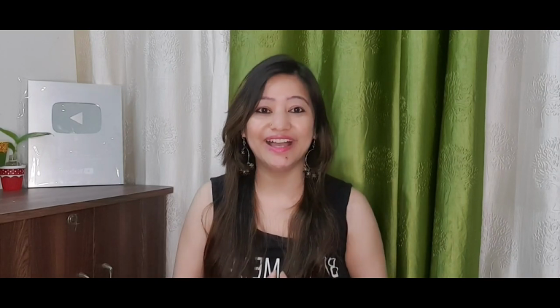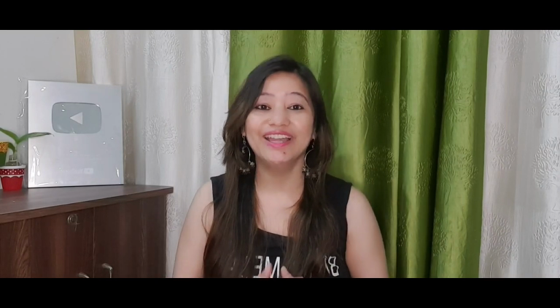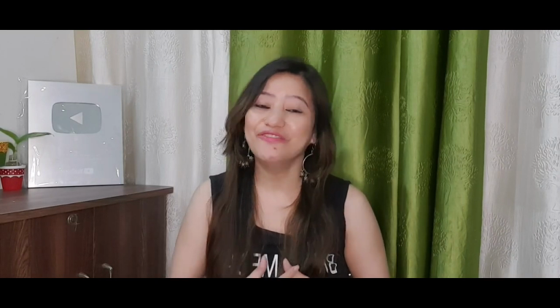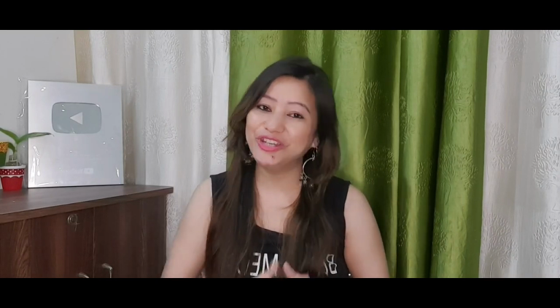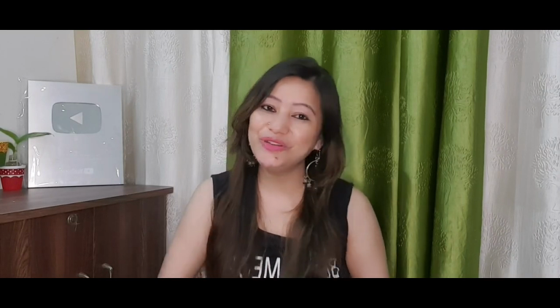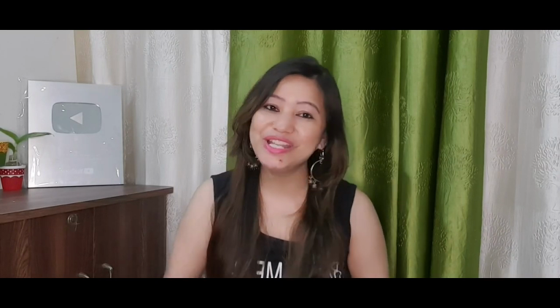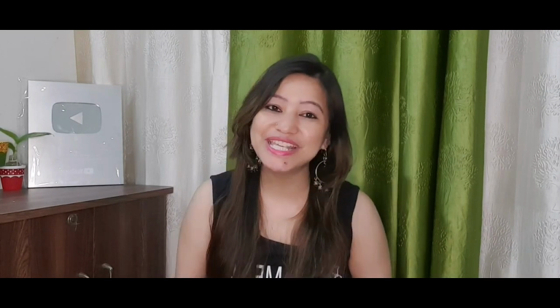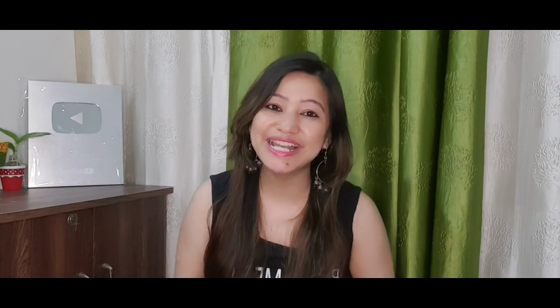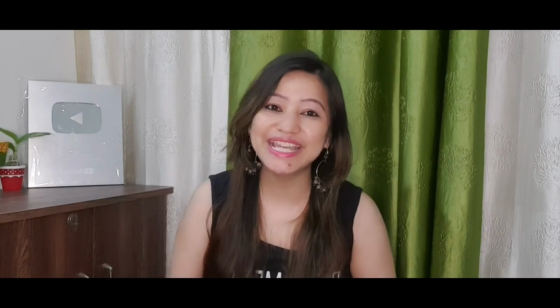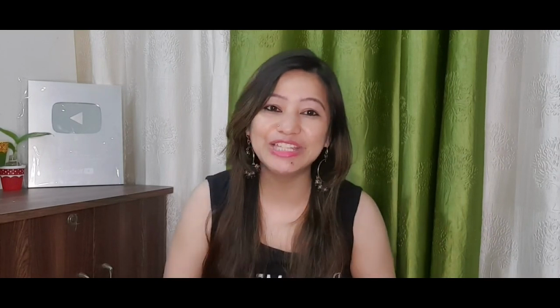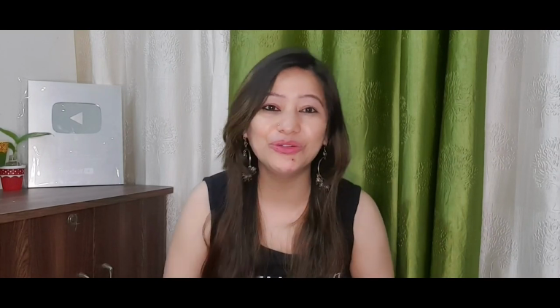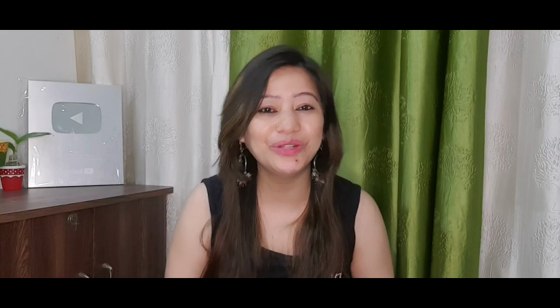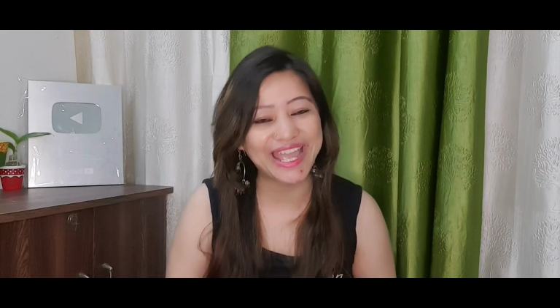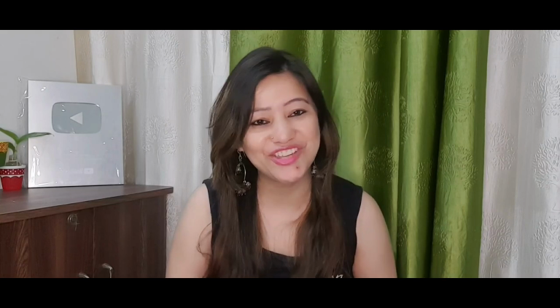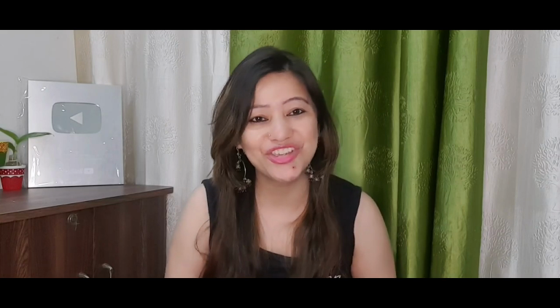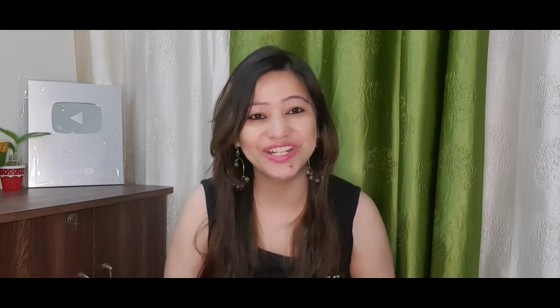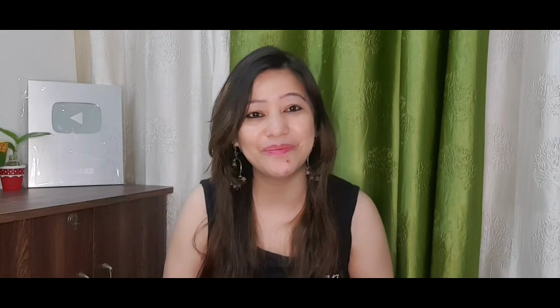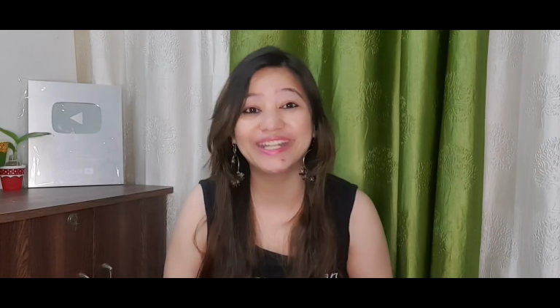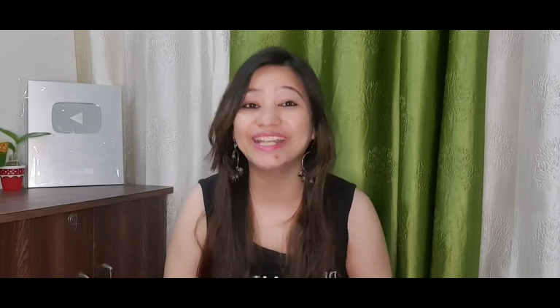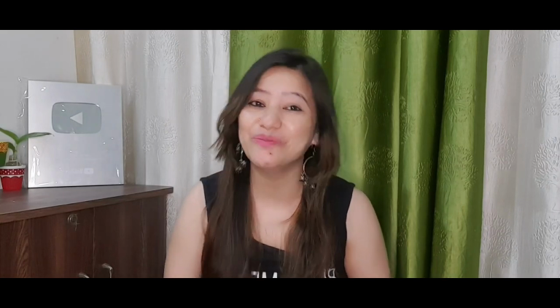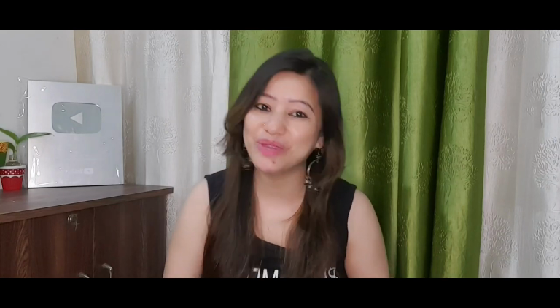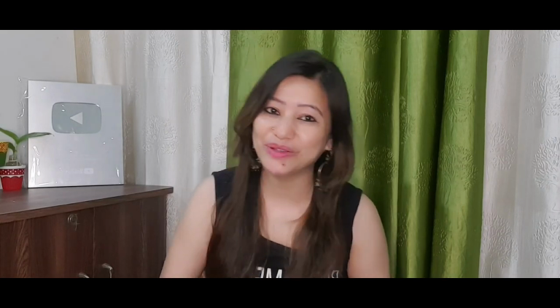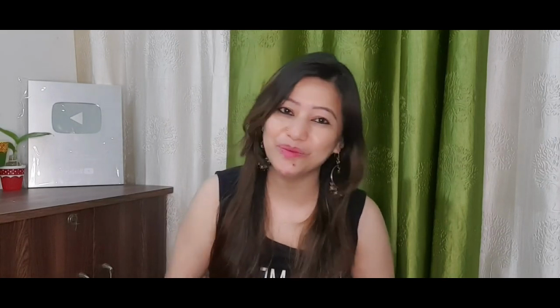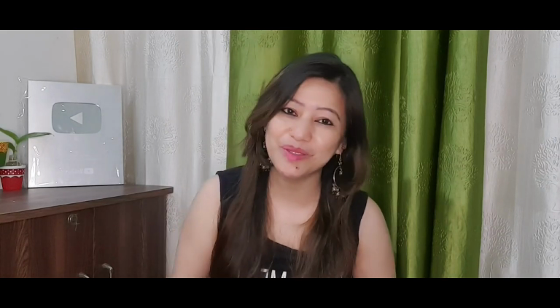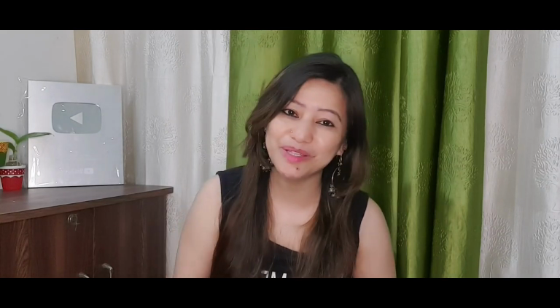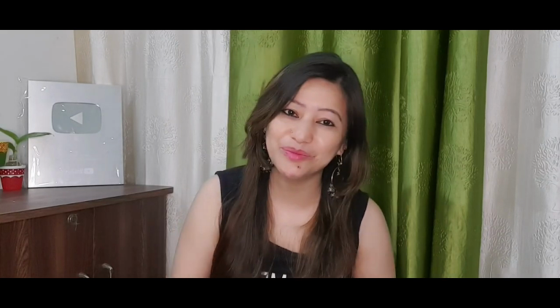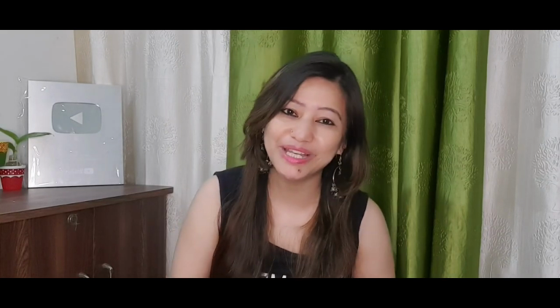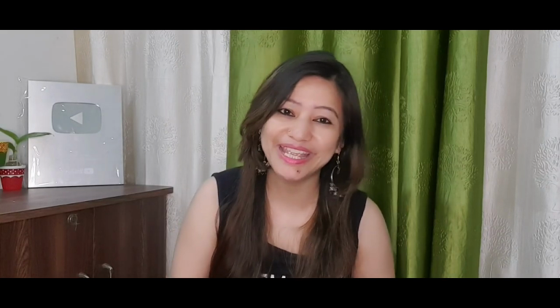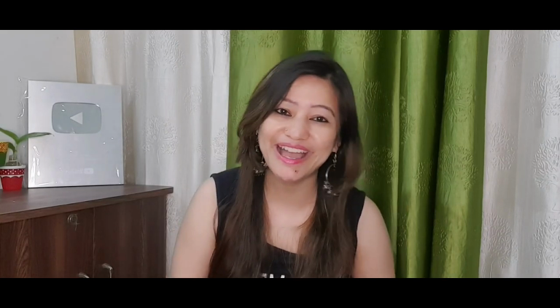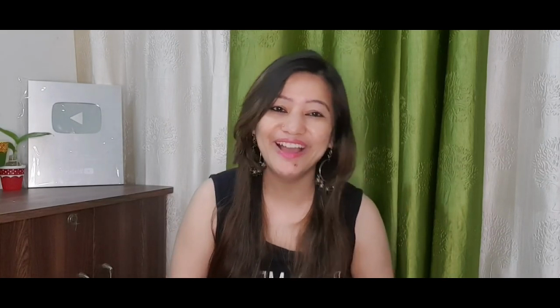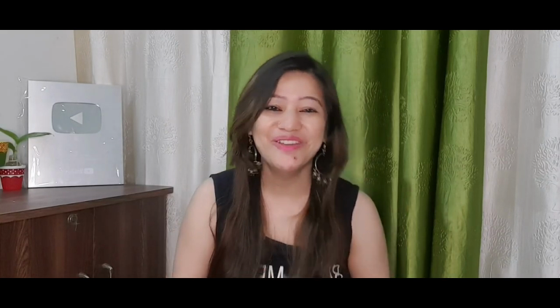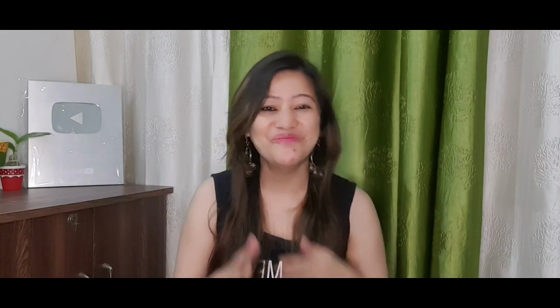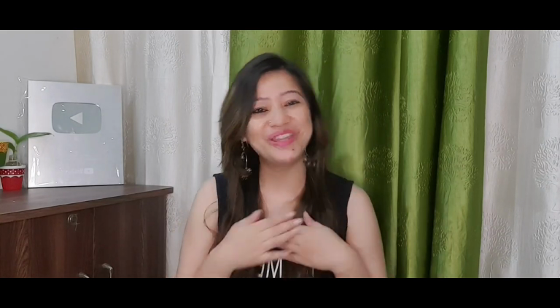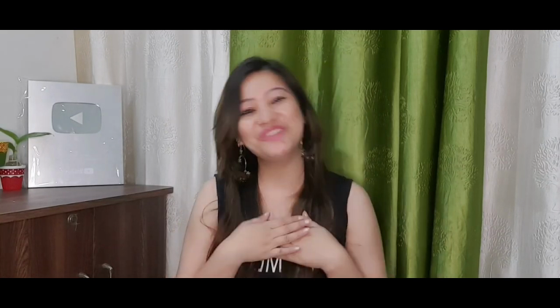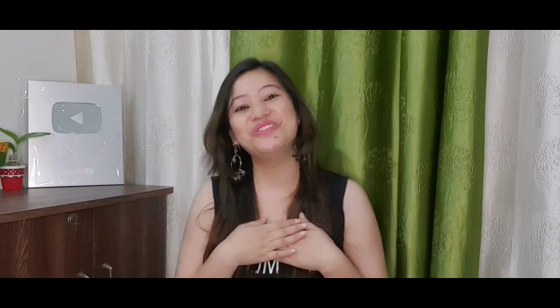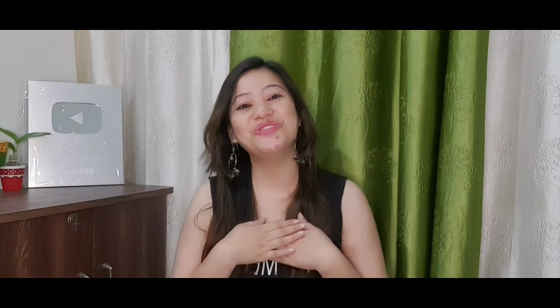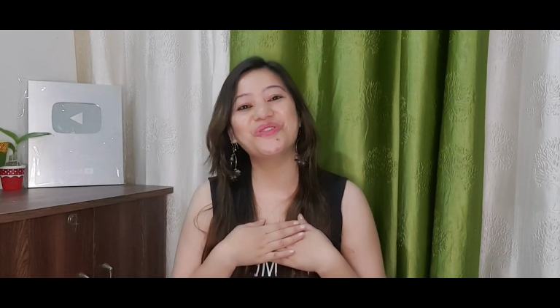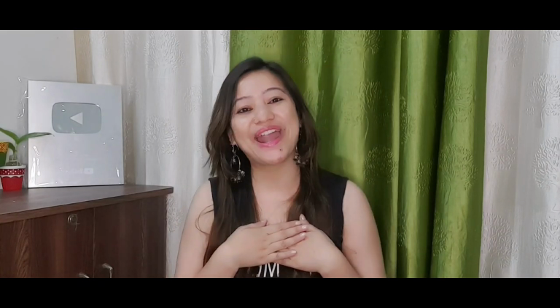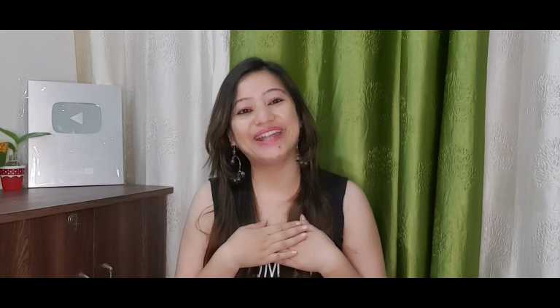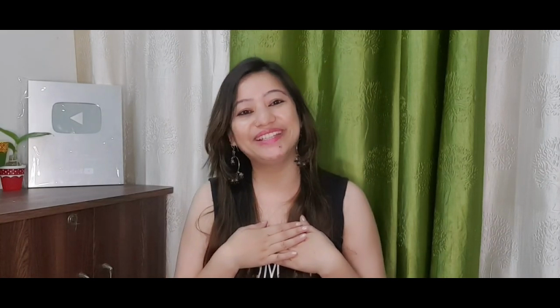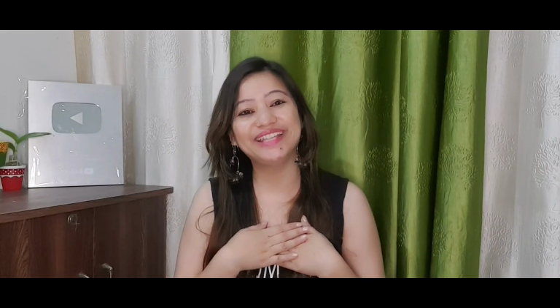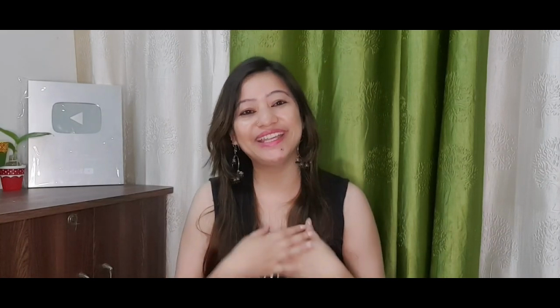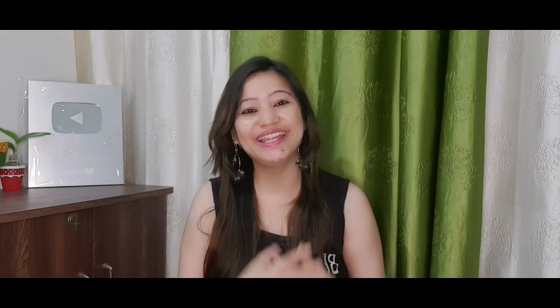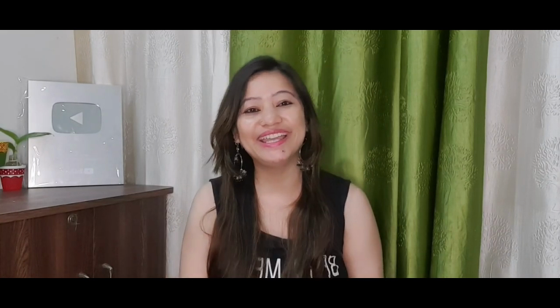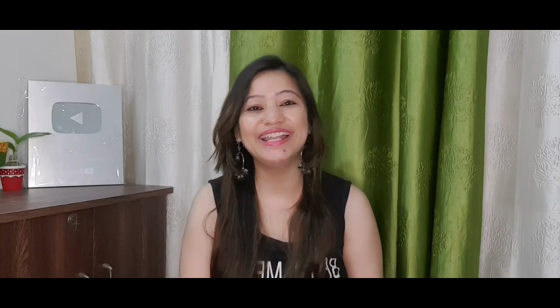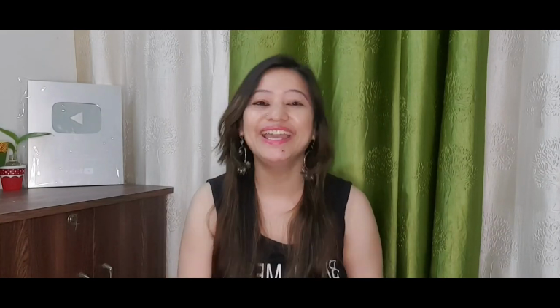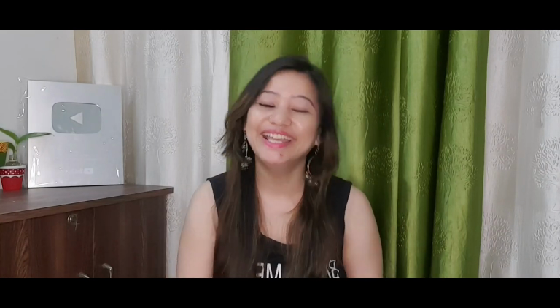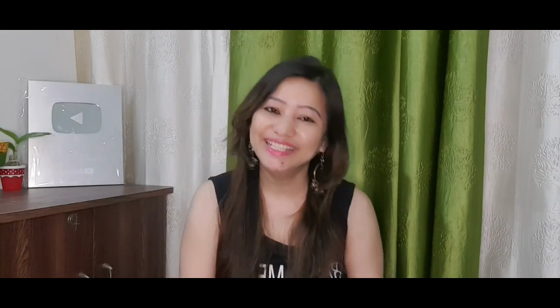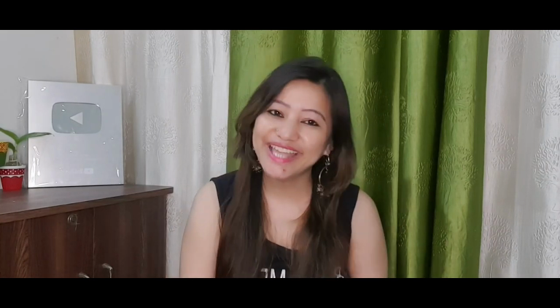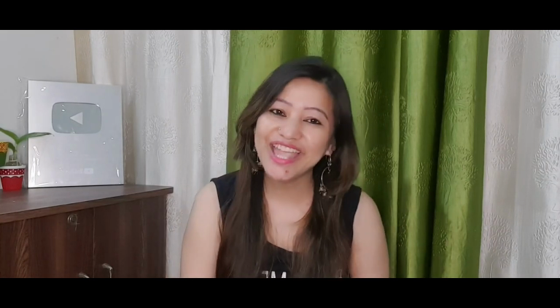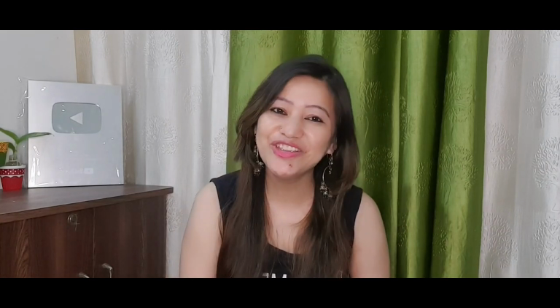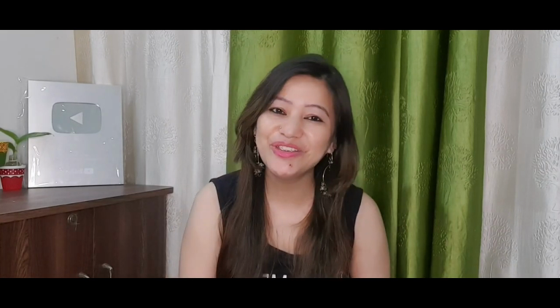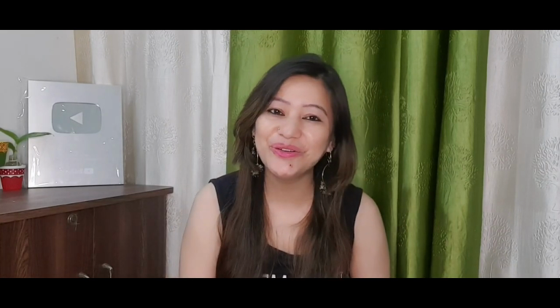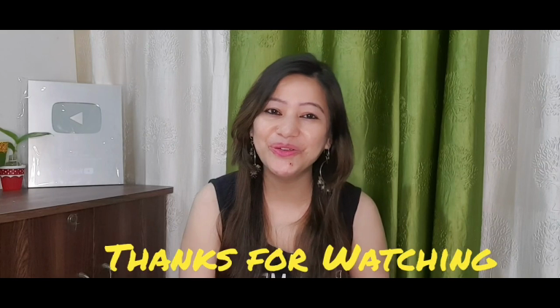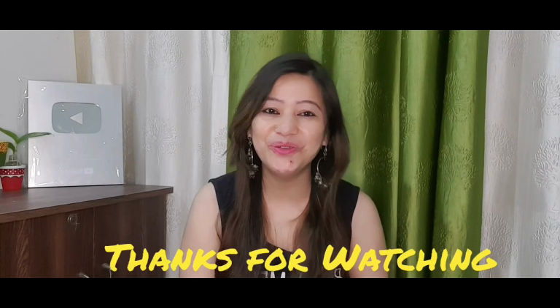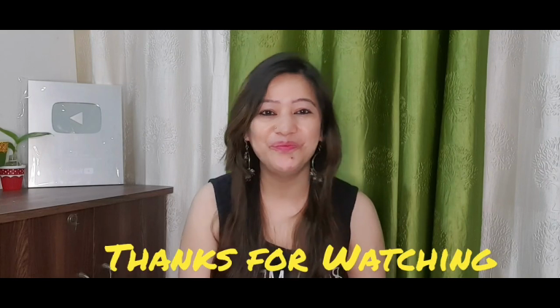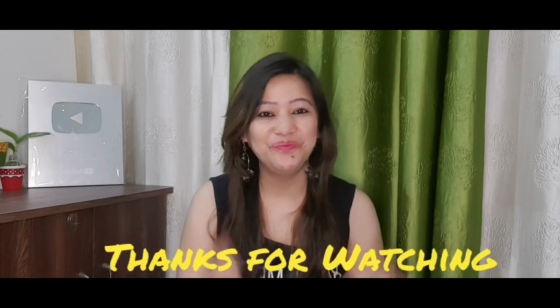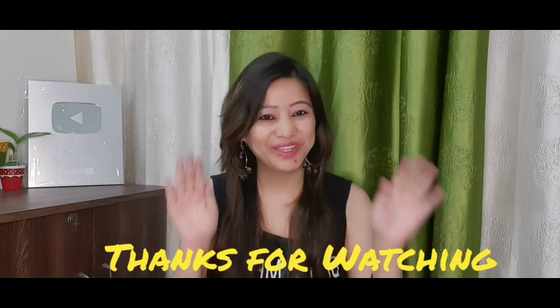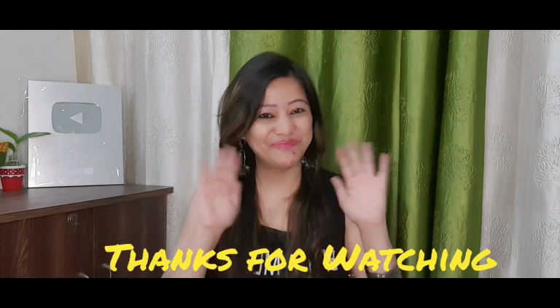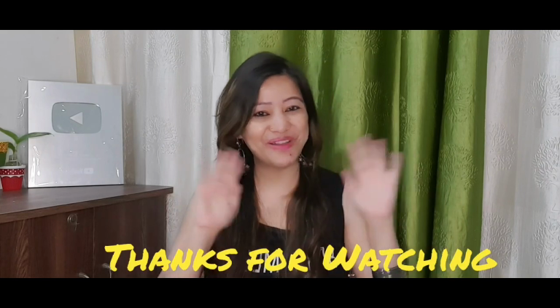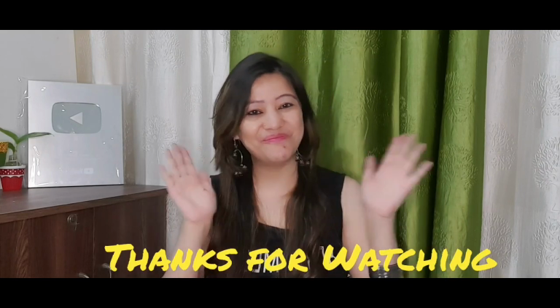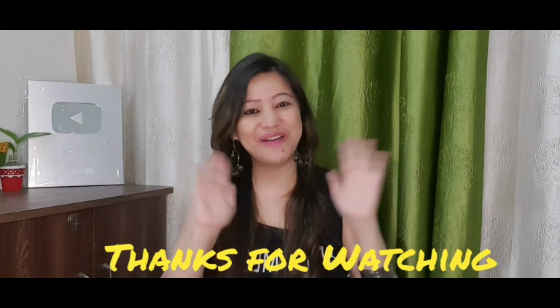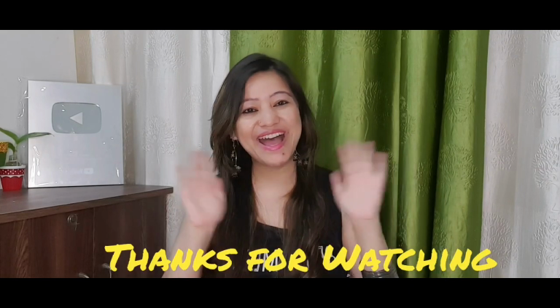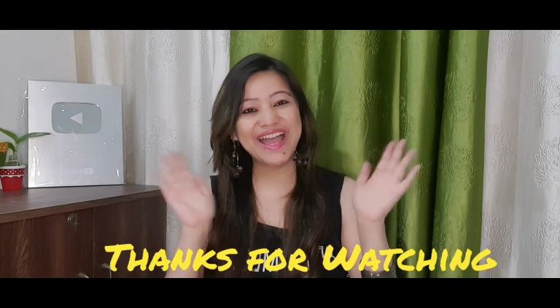If you liked the video, don't forget to like, share, and comment. Don't forget to watch my videos. Thank you, bye bye!